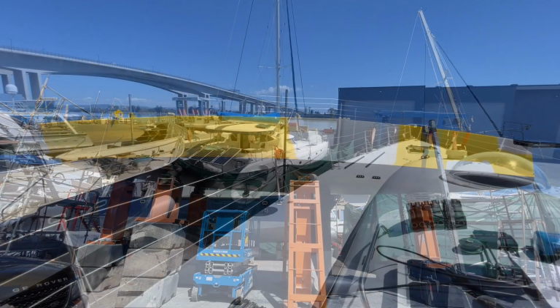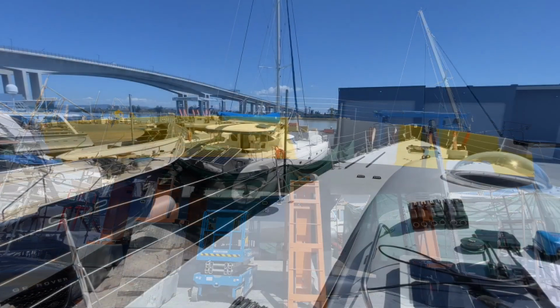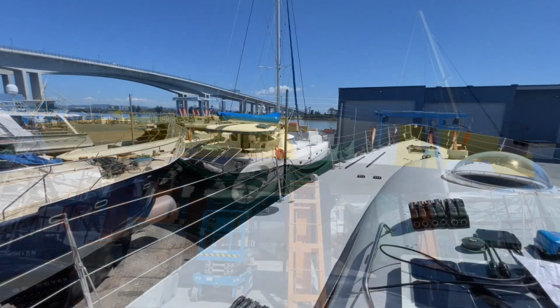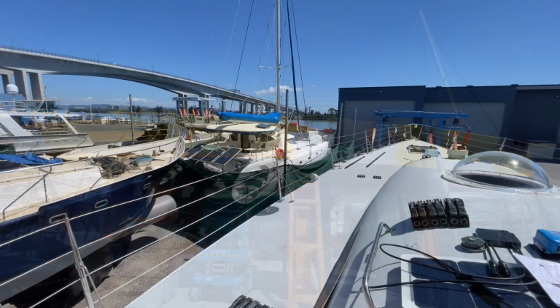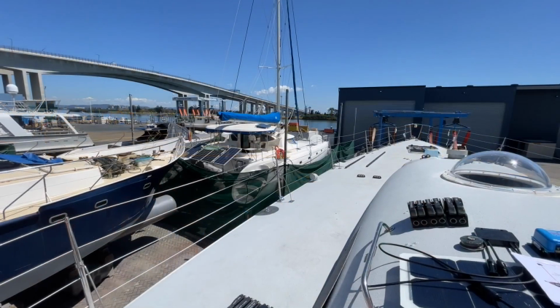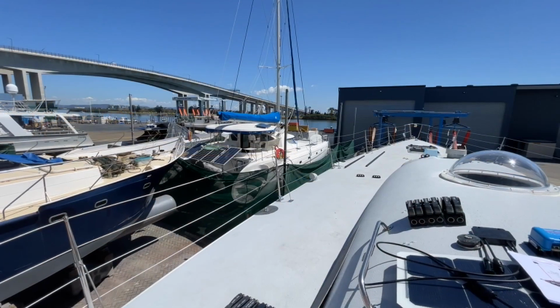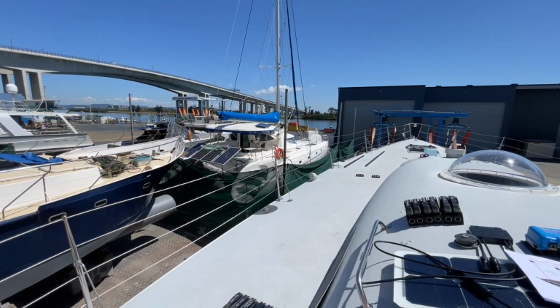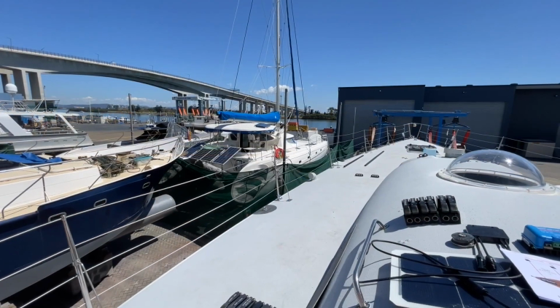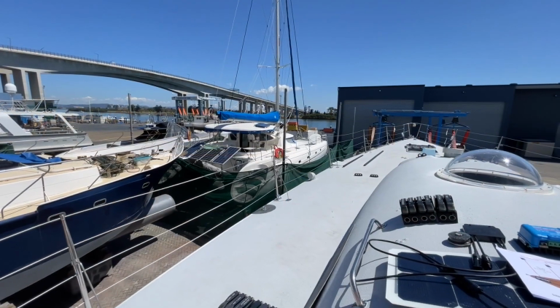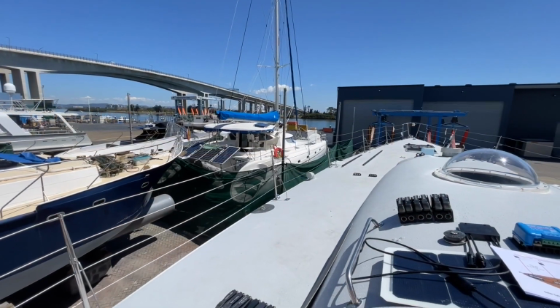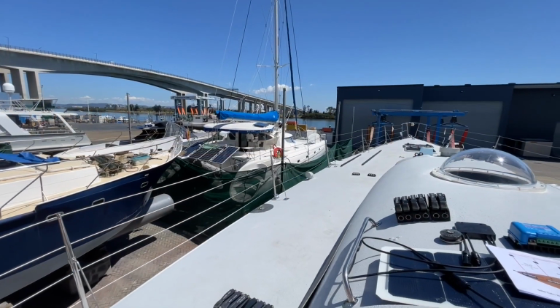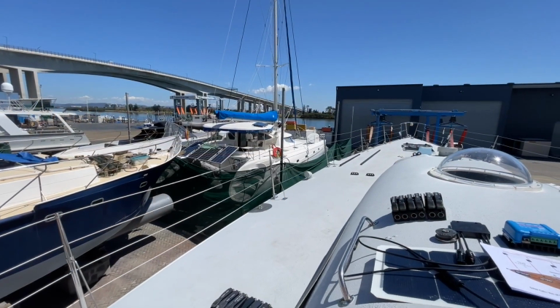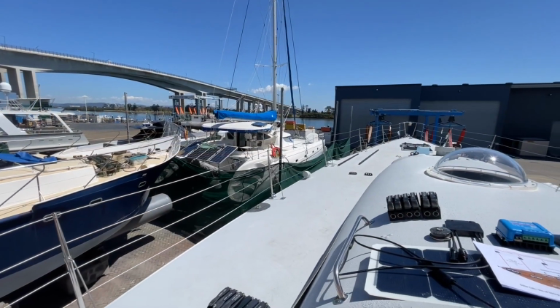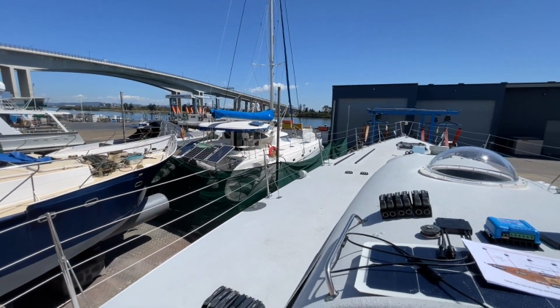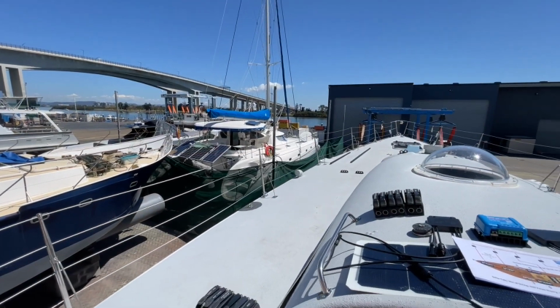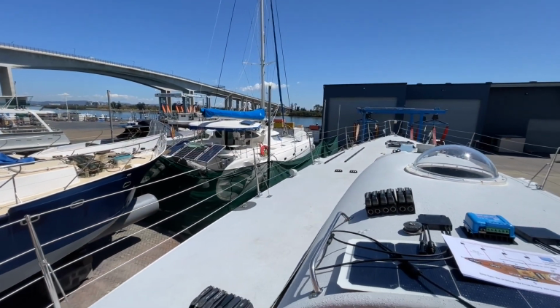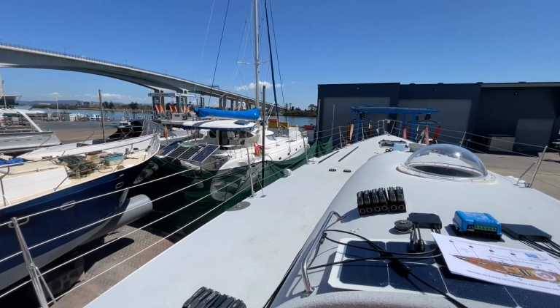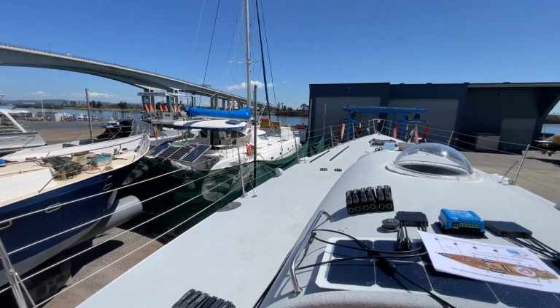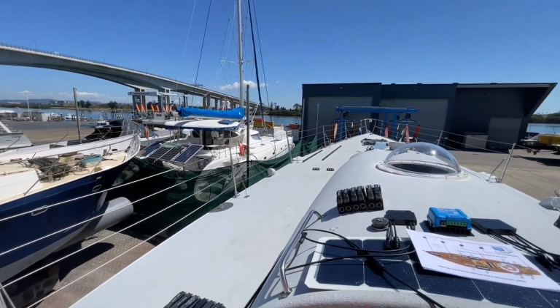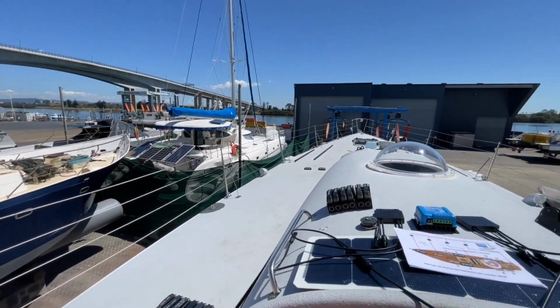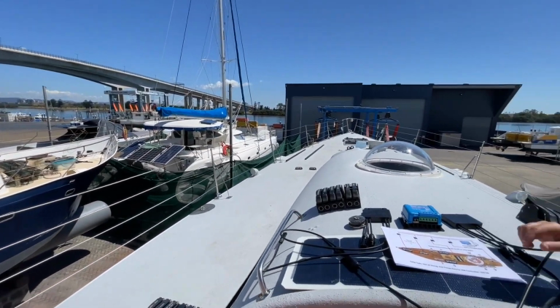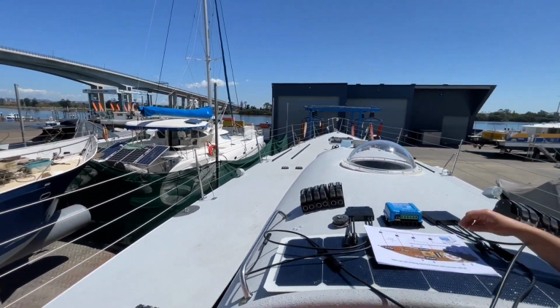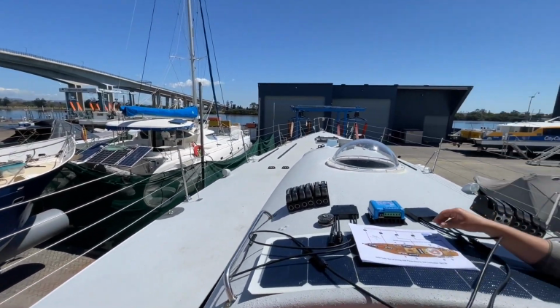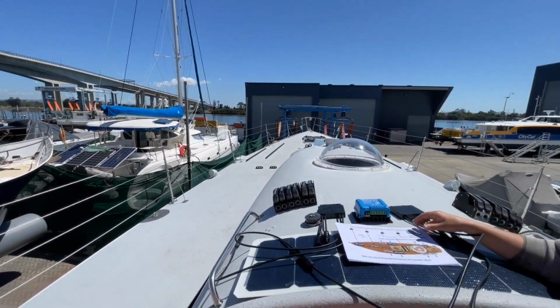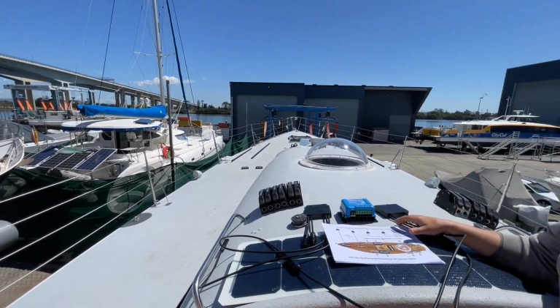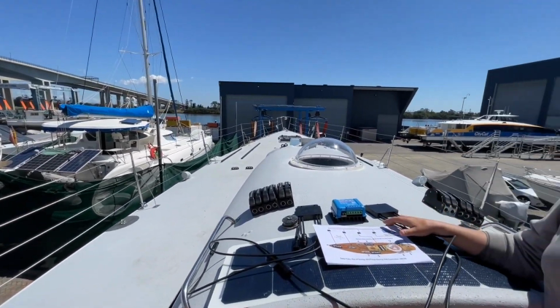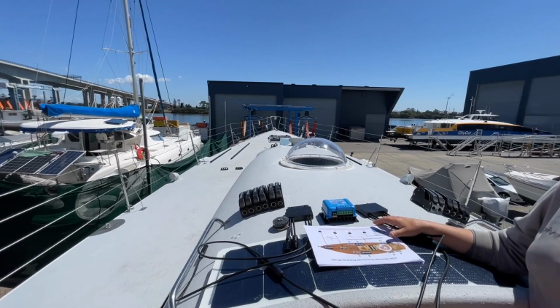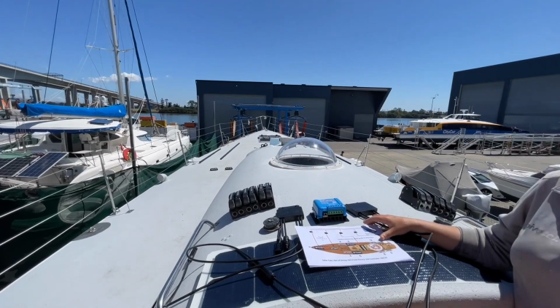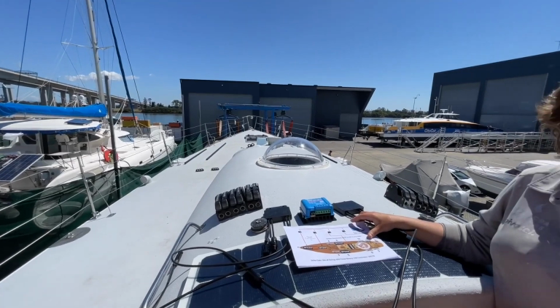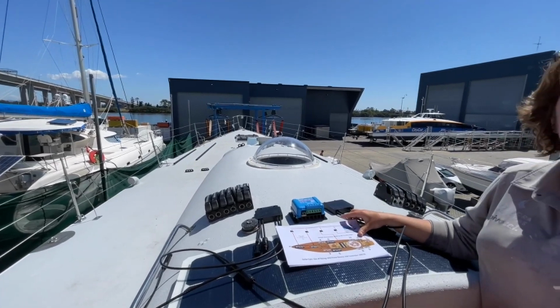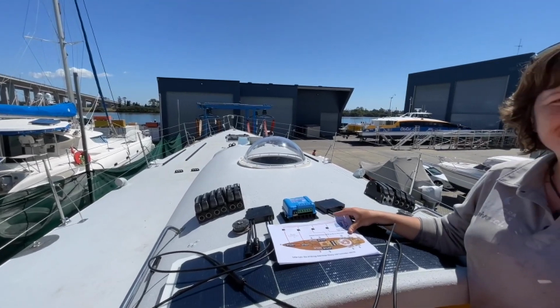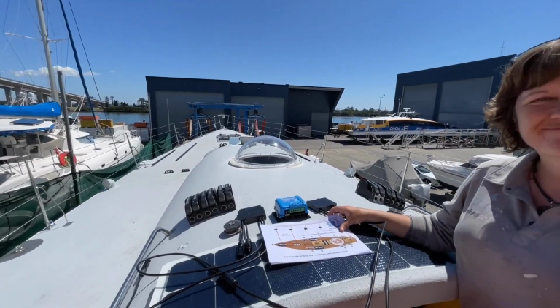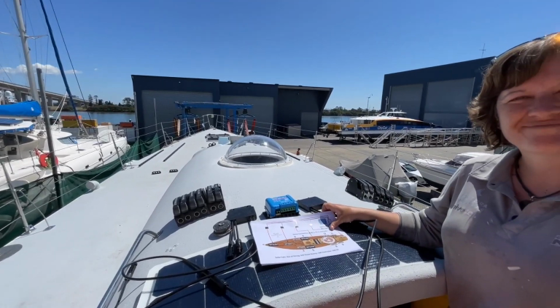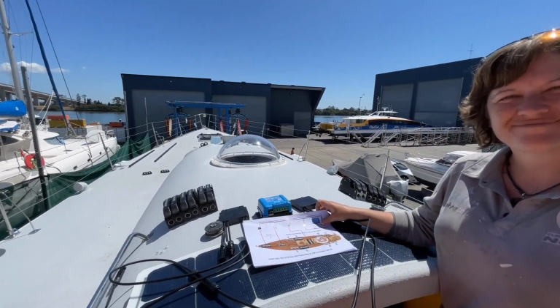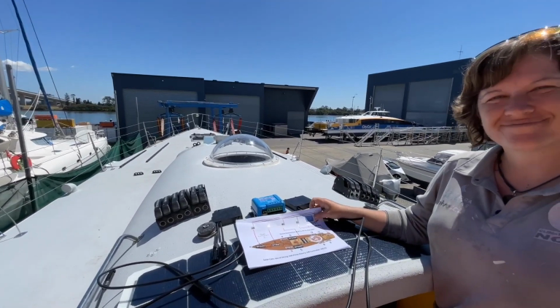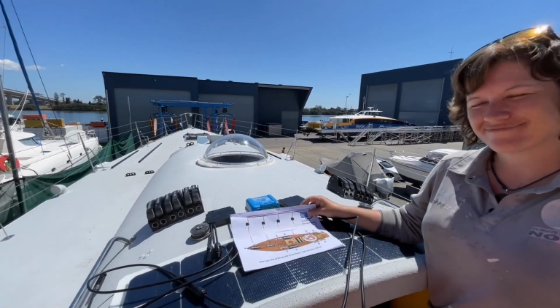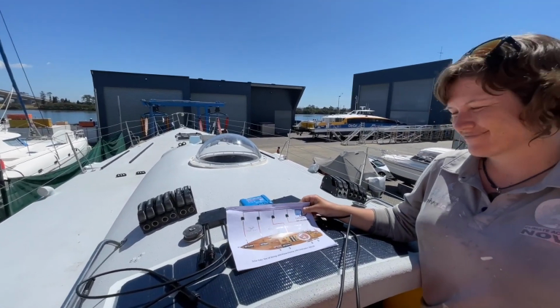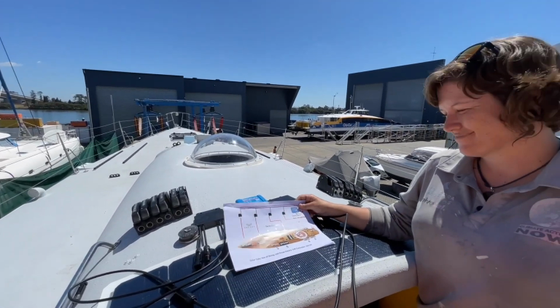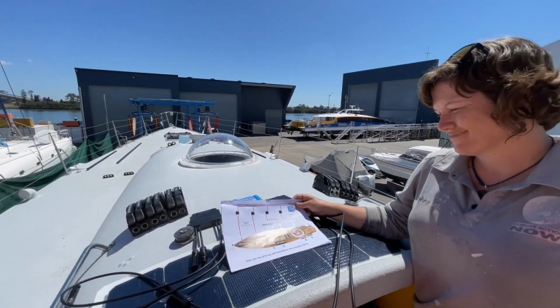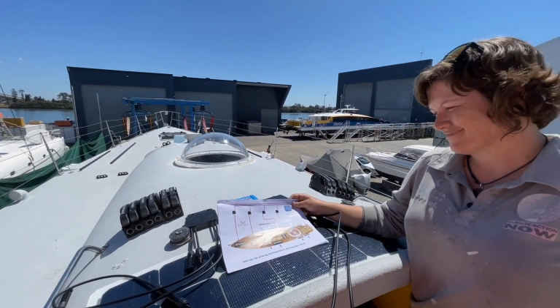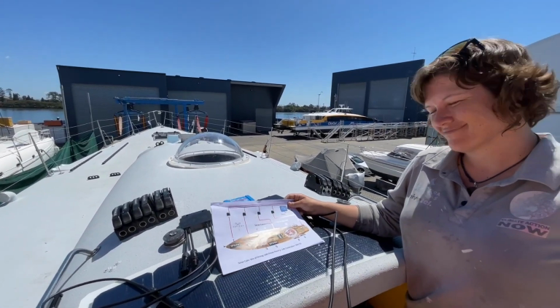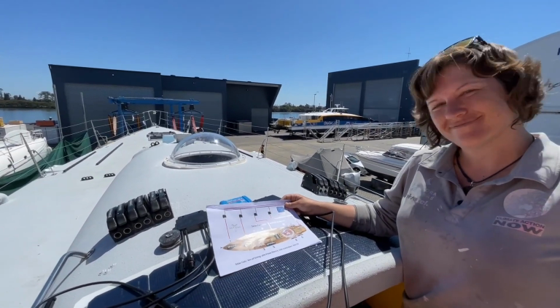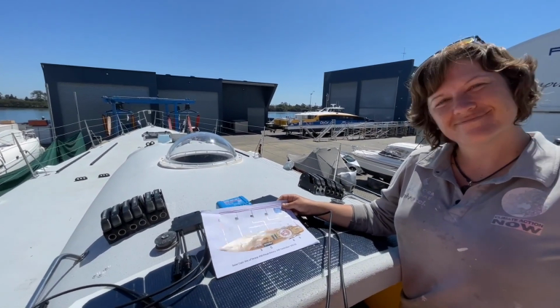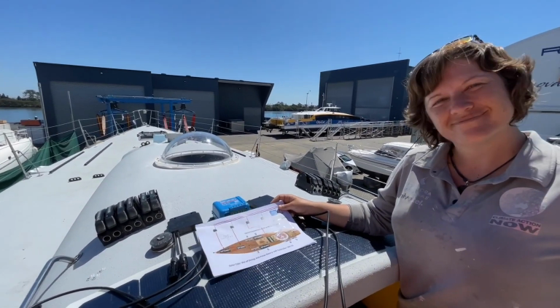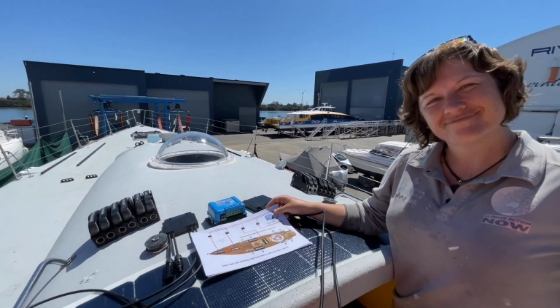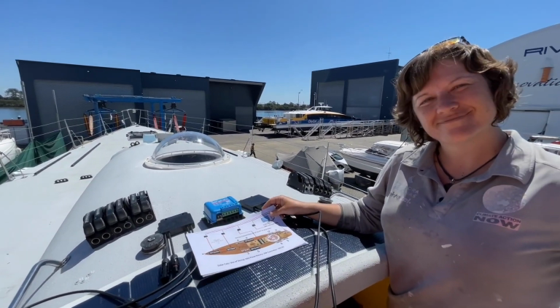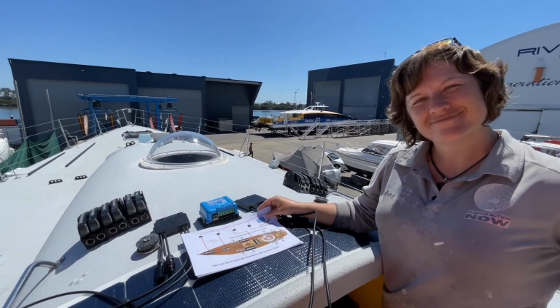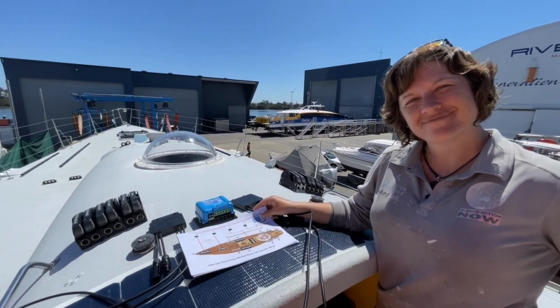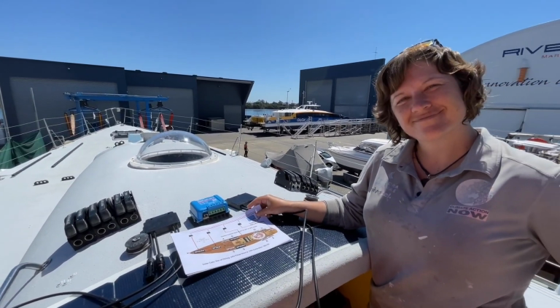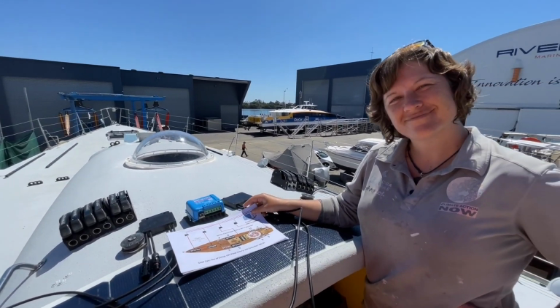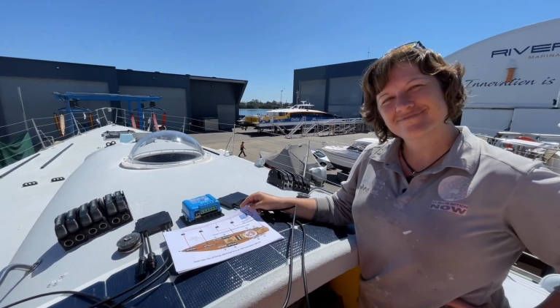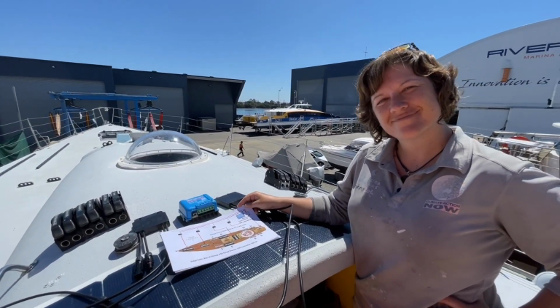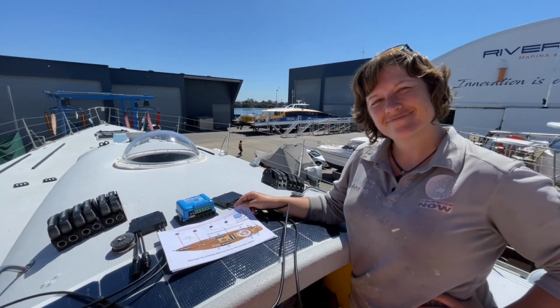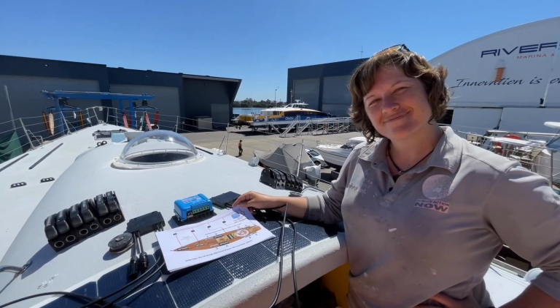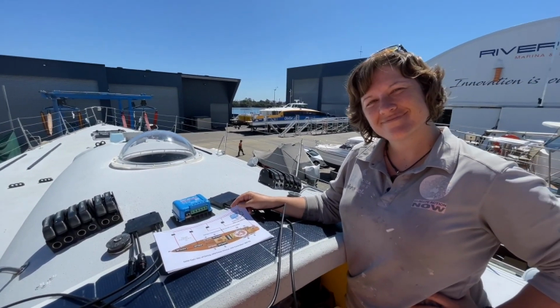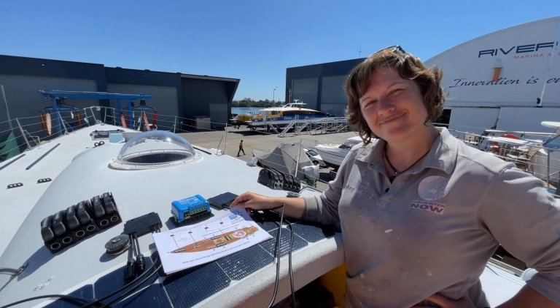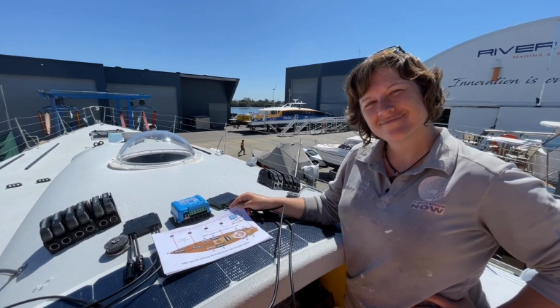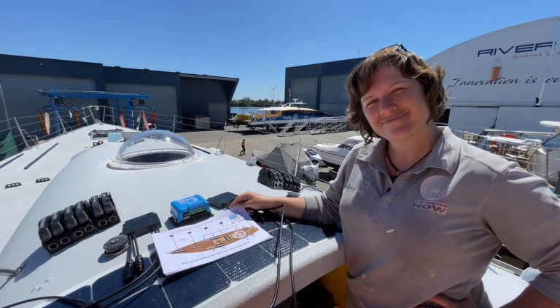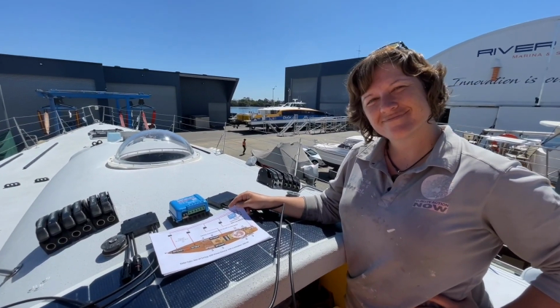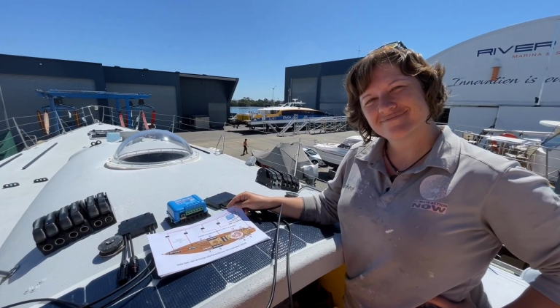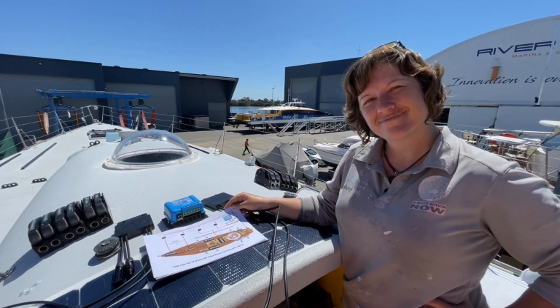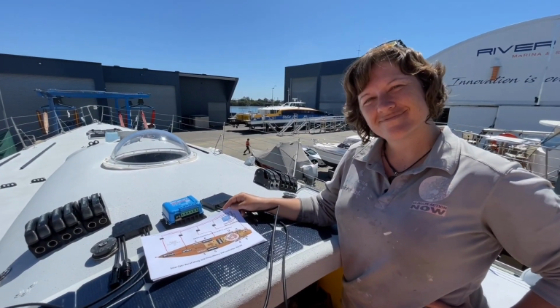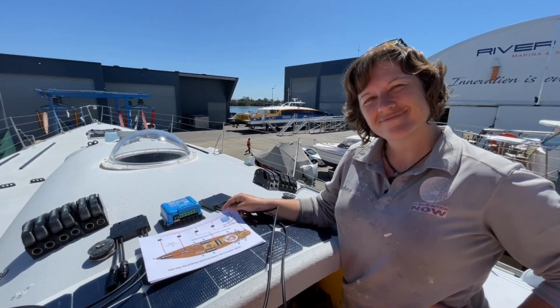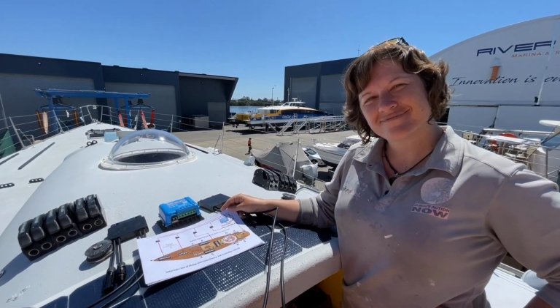We're on top of the boat now and we're here with Lisa Blair. Lisa is going to explain to us what we've changed in the solar.